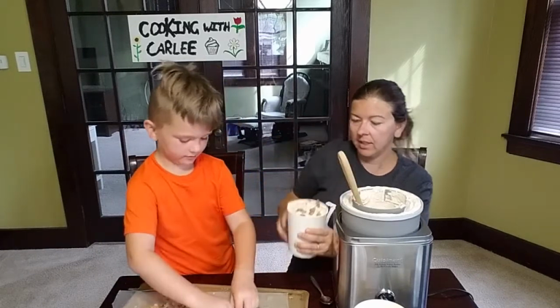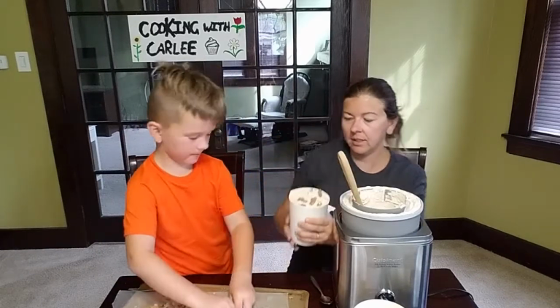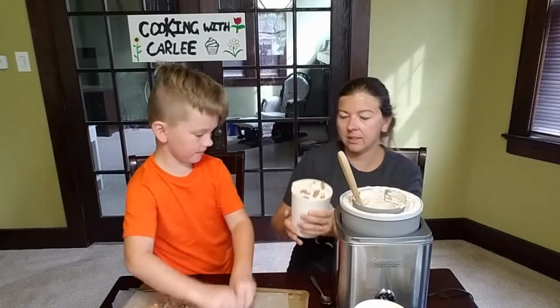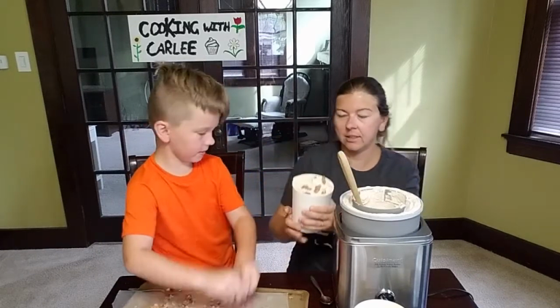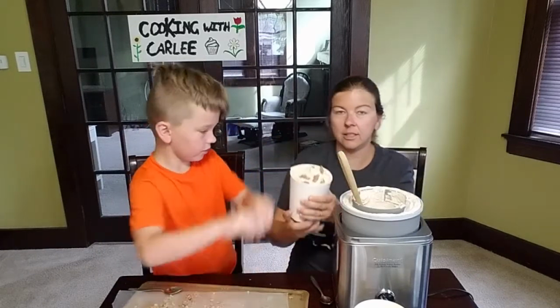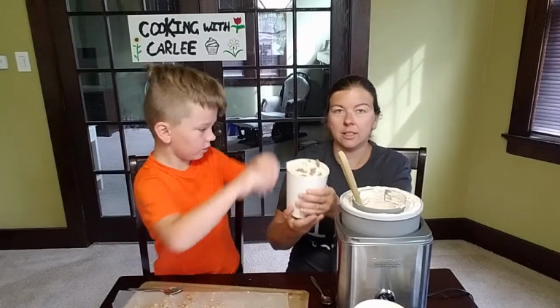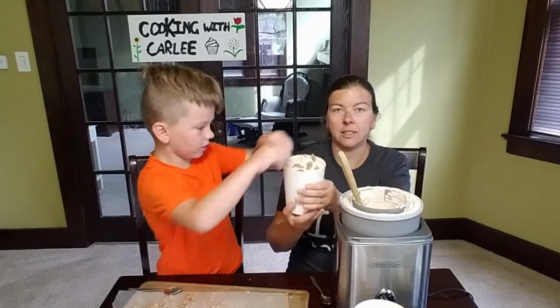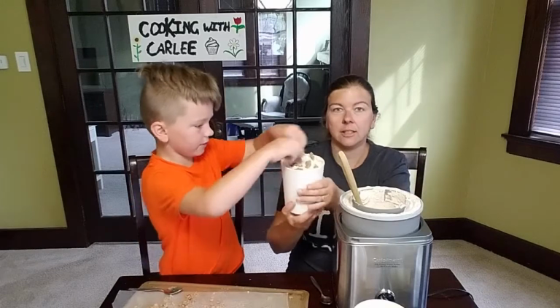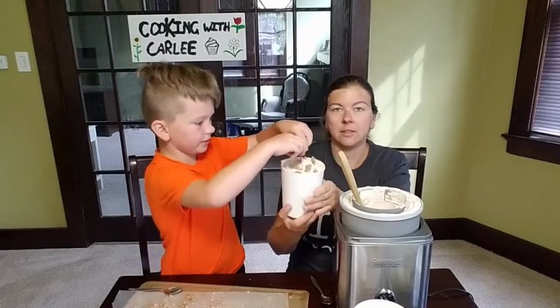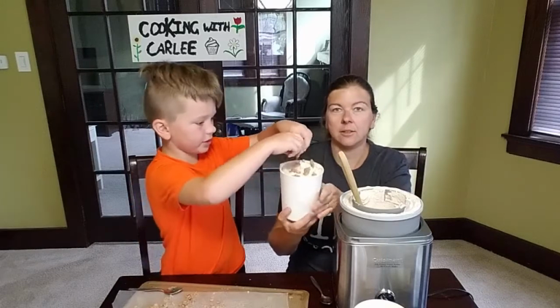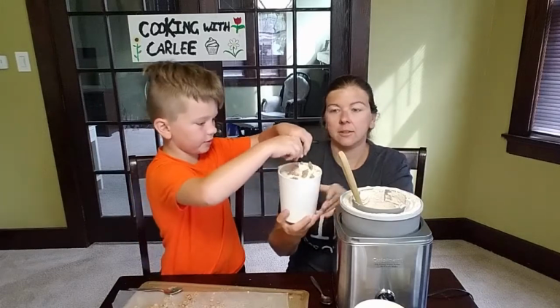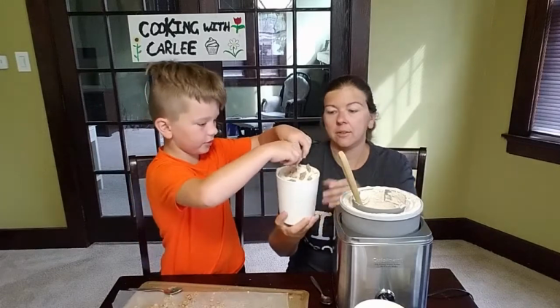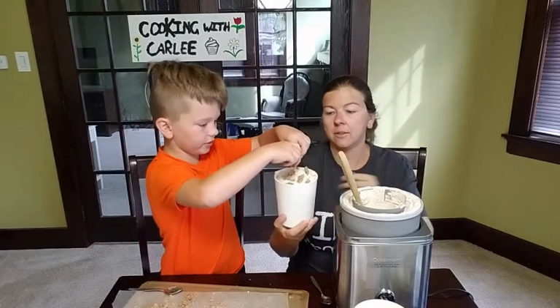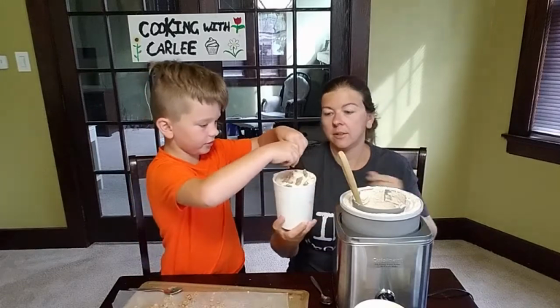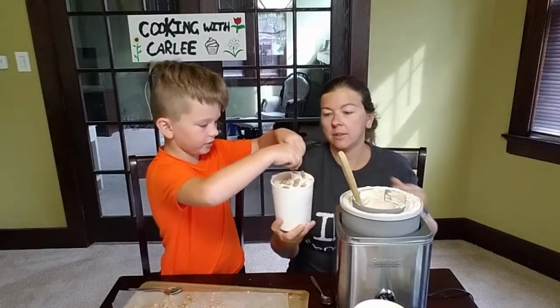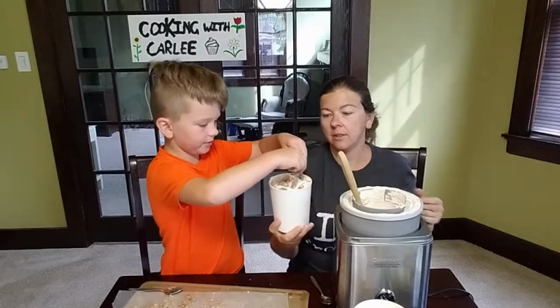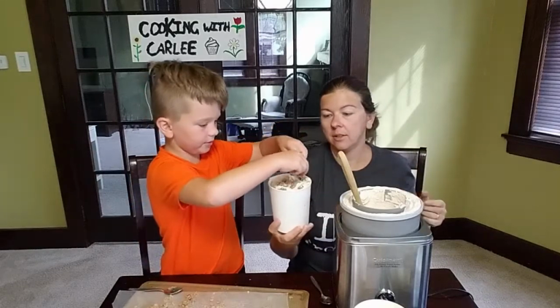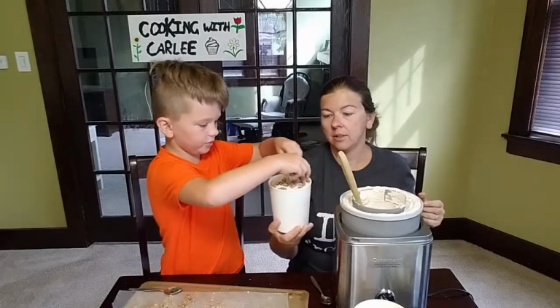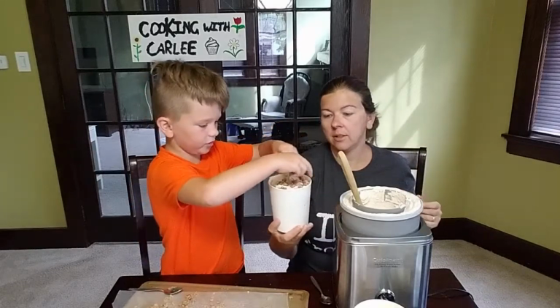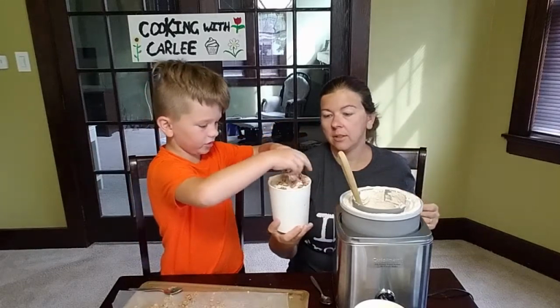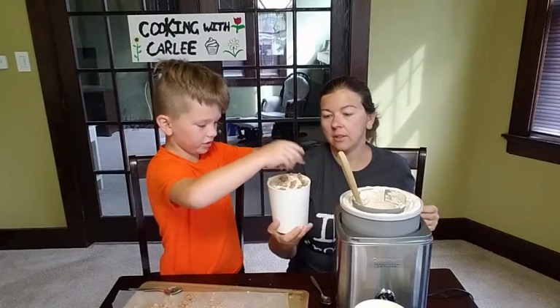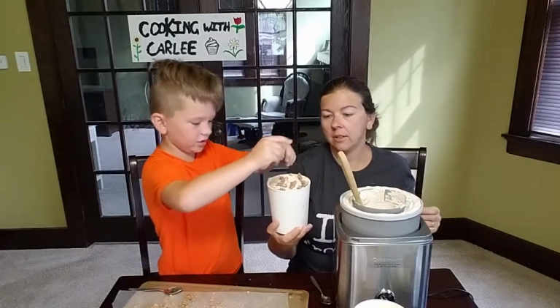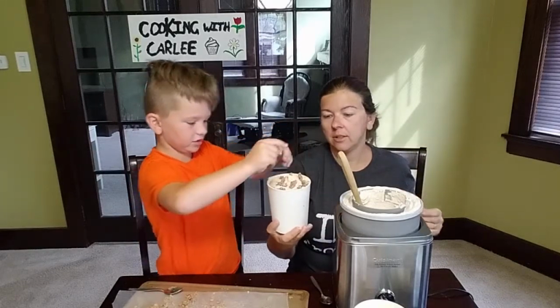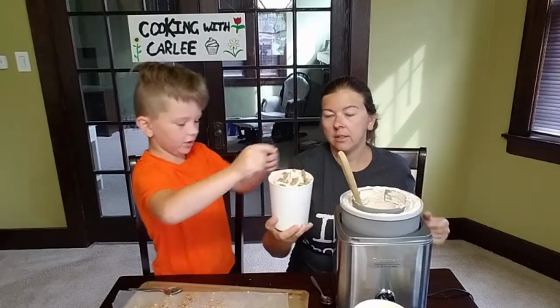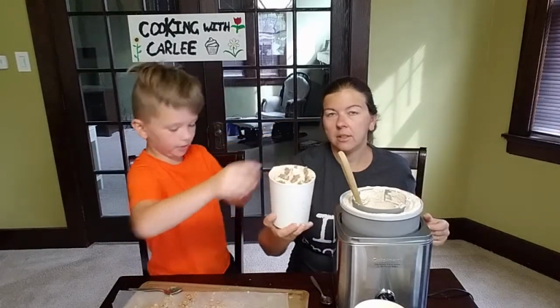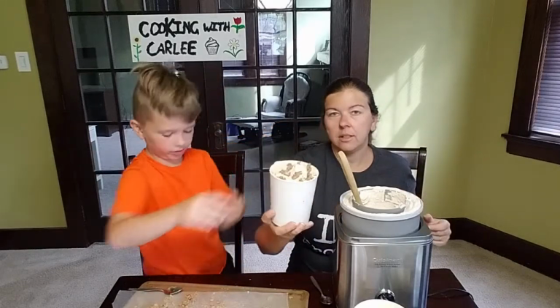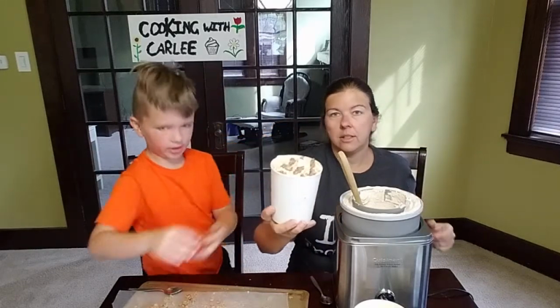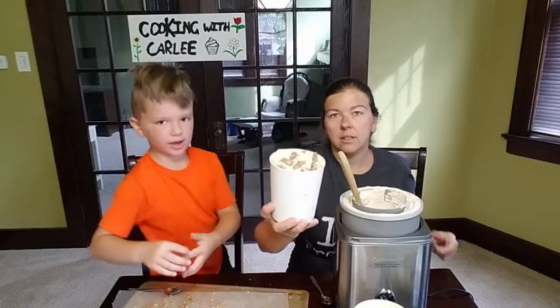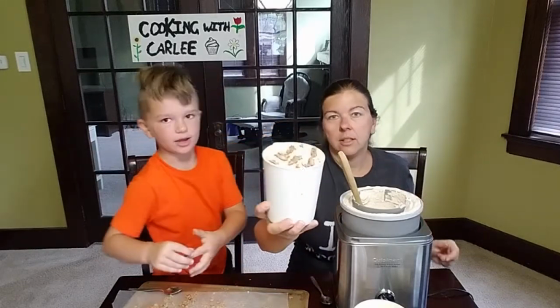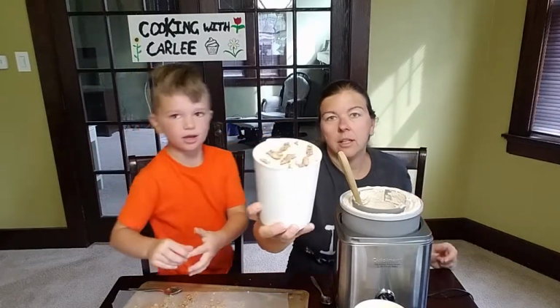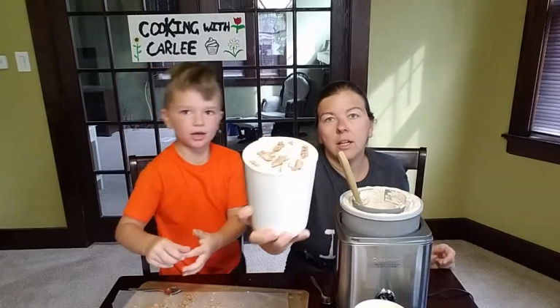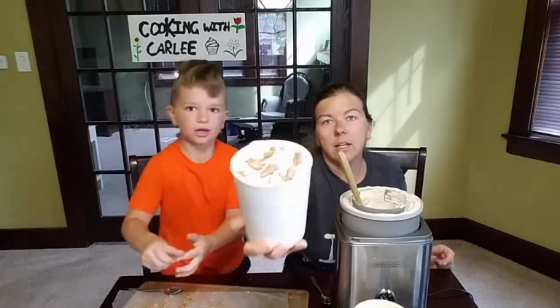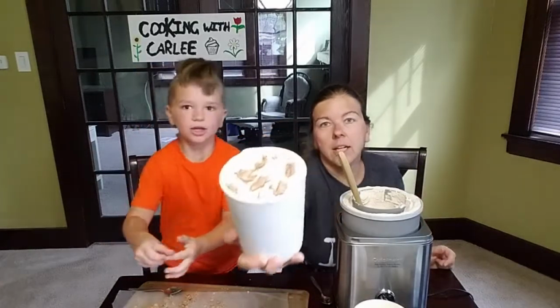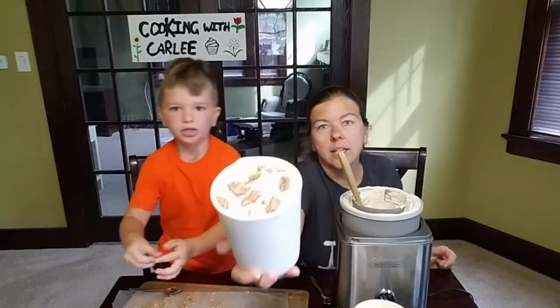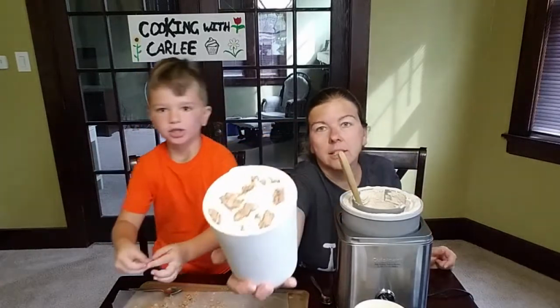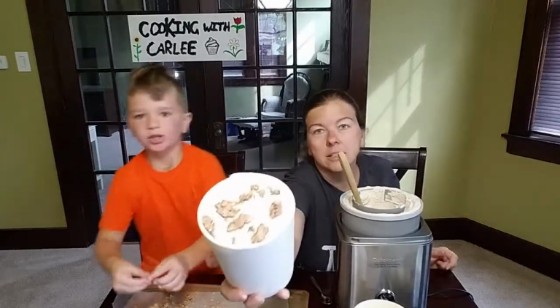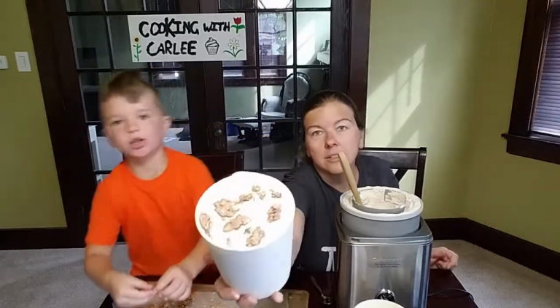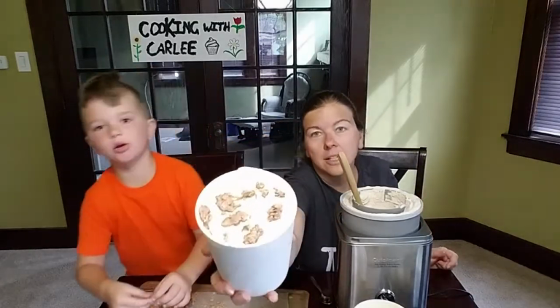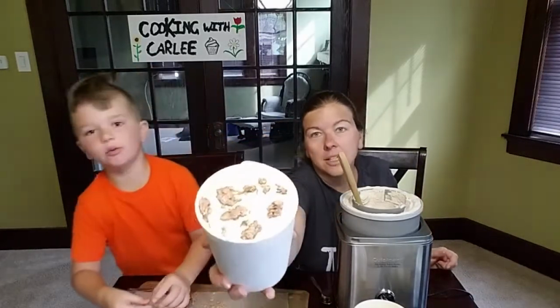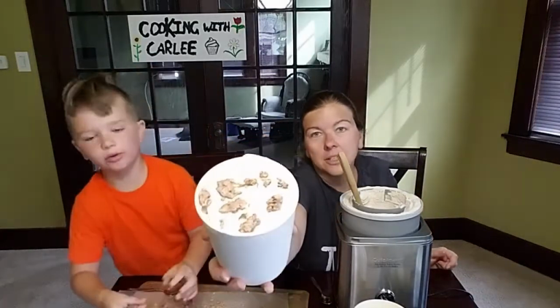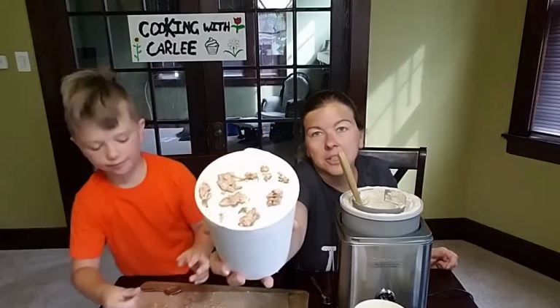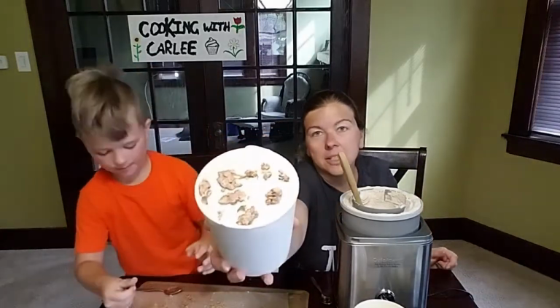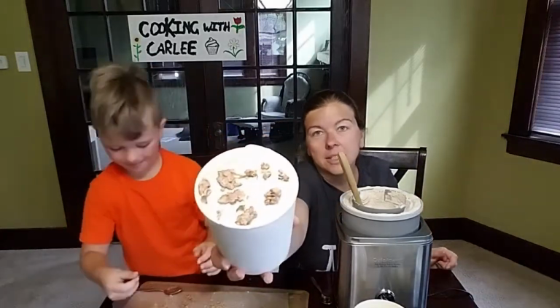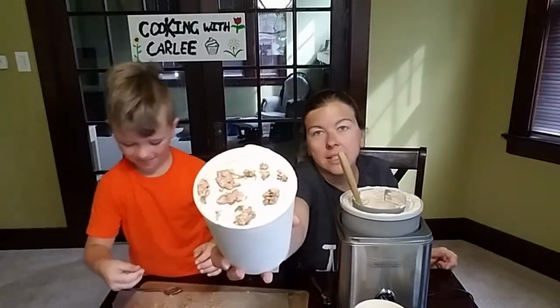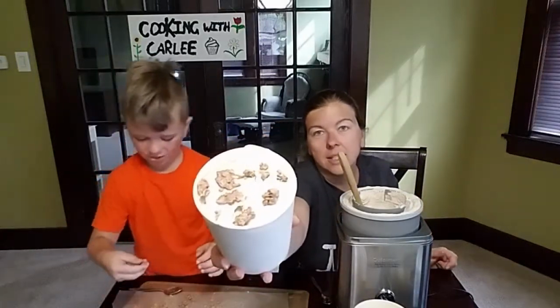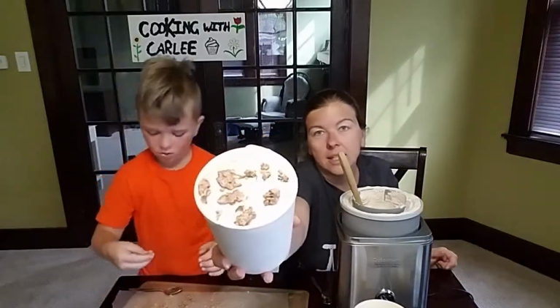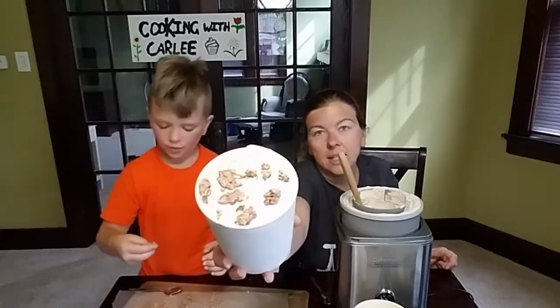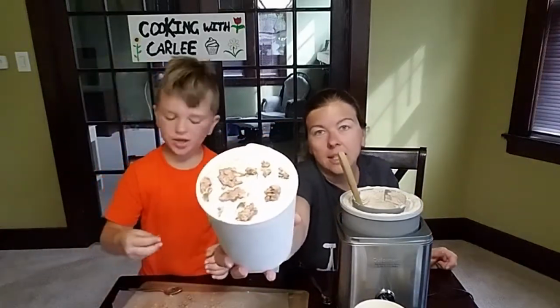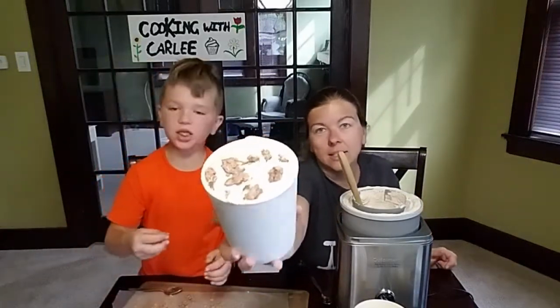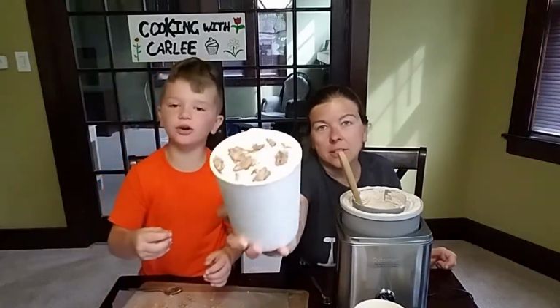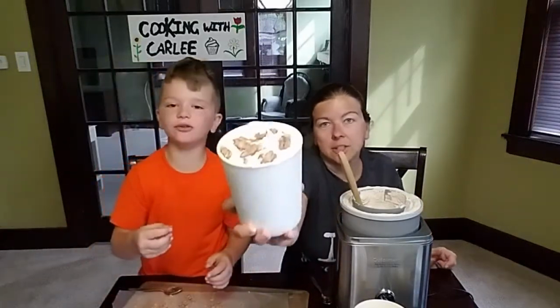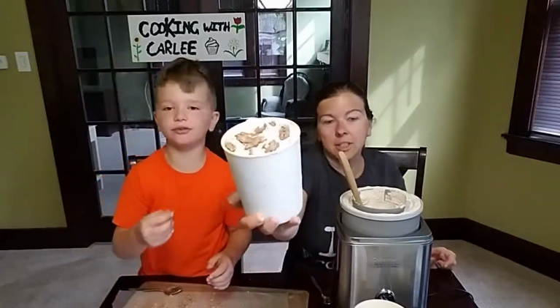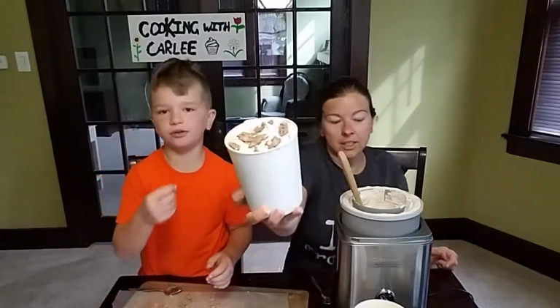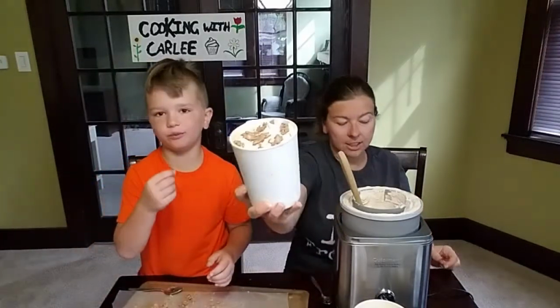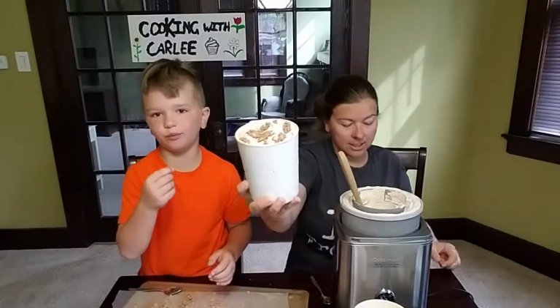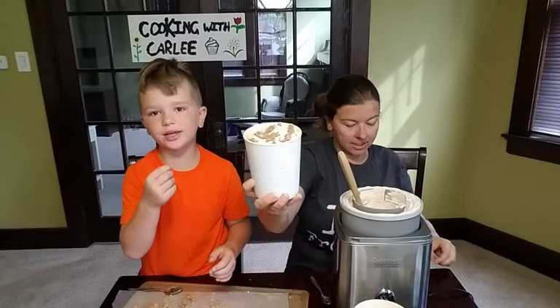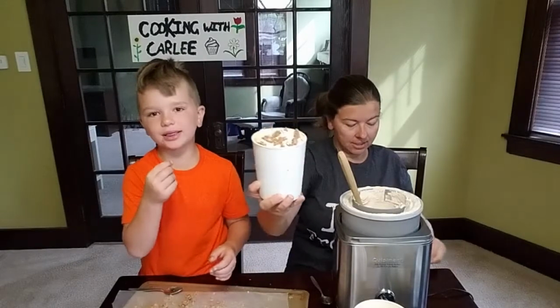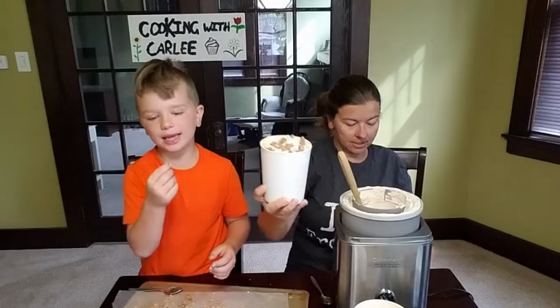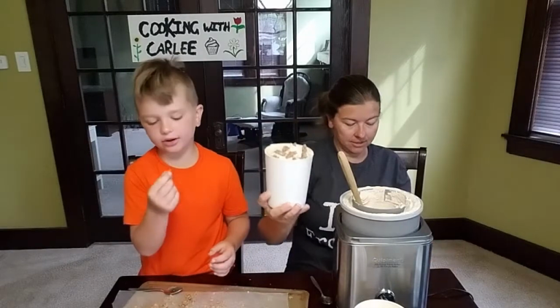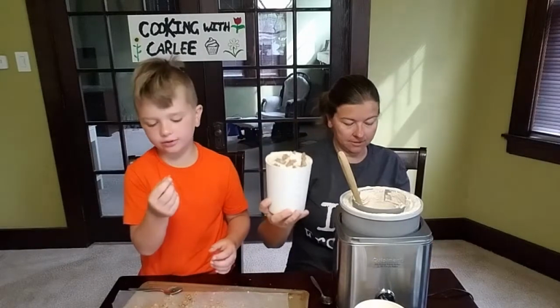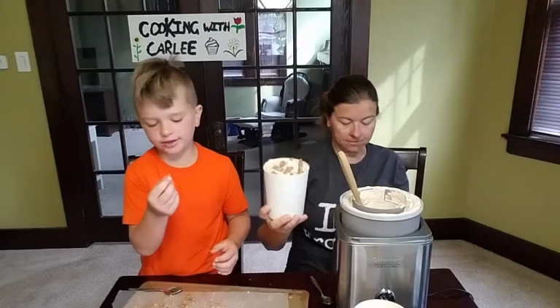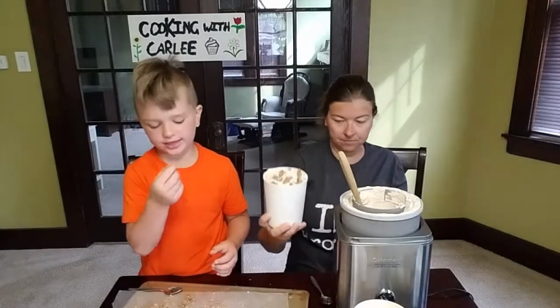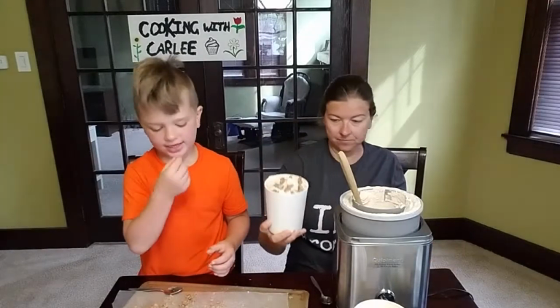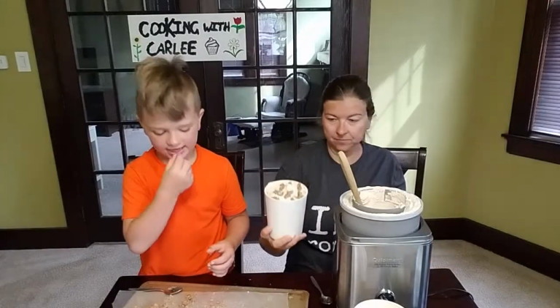That looks good! We layered it in — it's looking really good. That'll work out great when we scoop it out later.